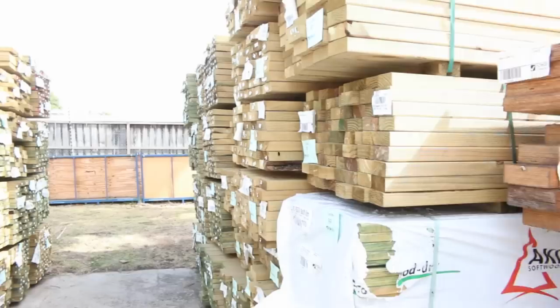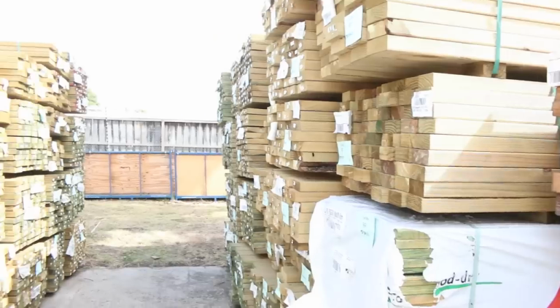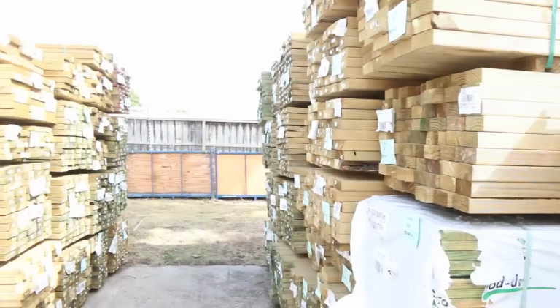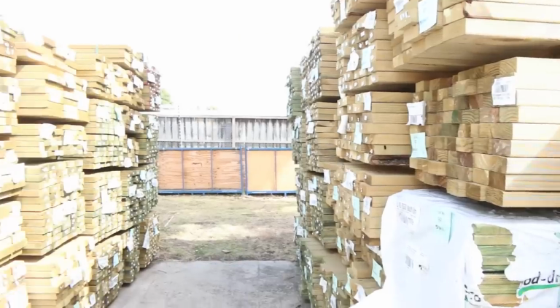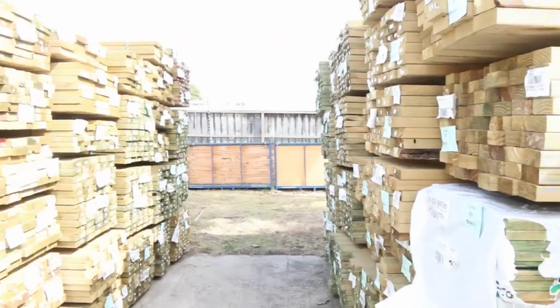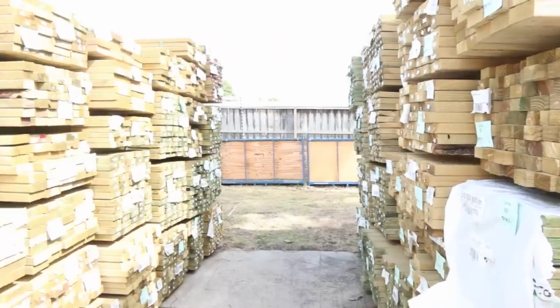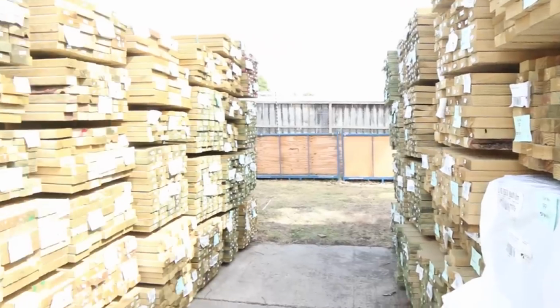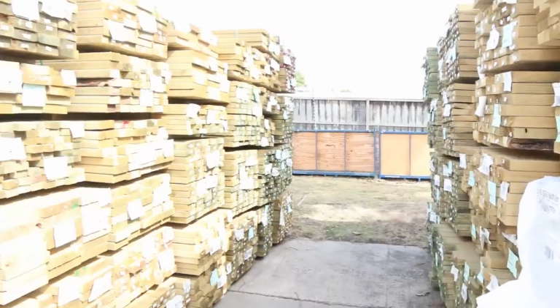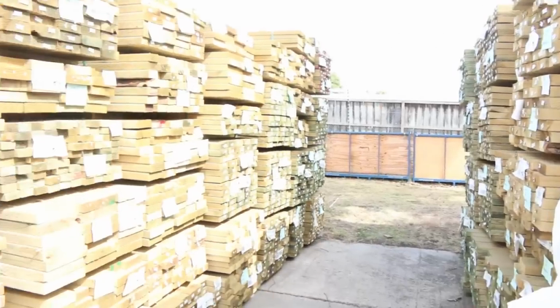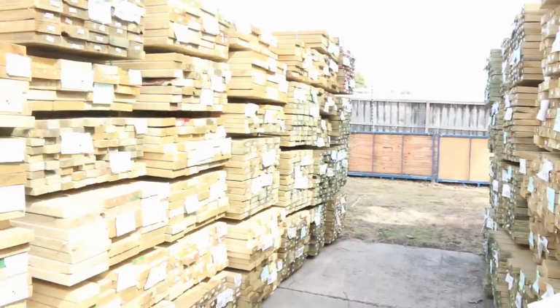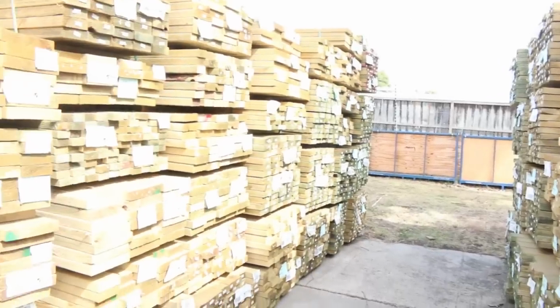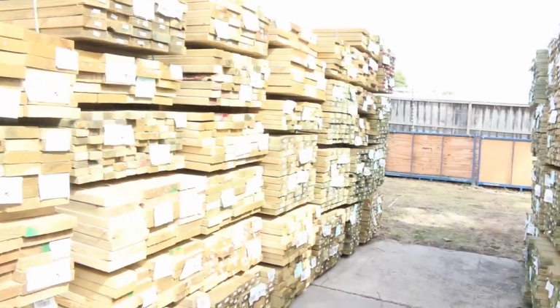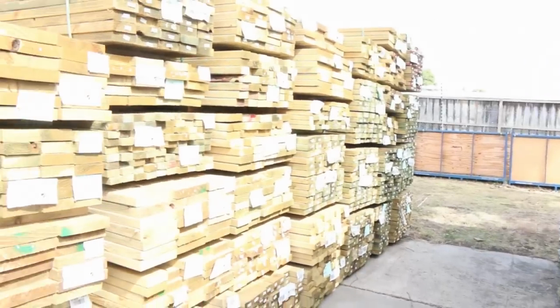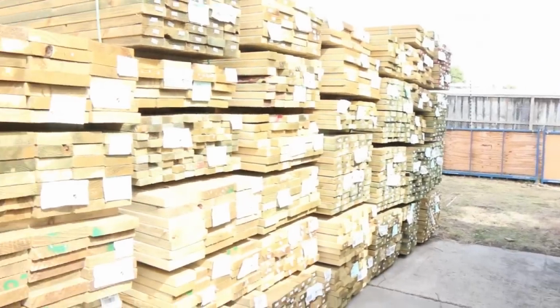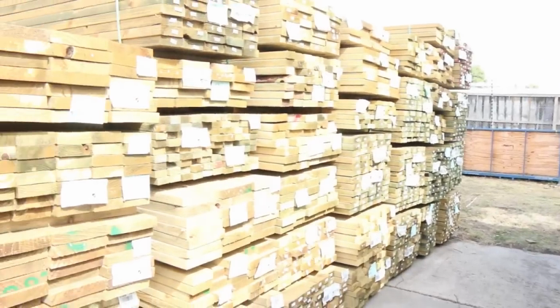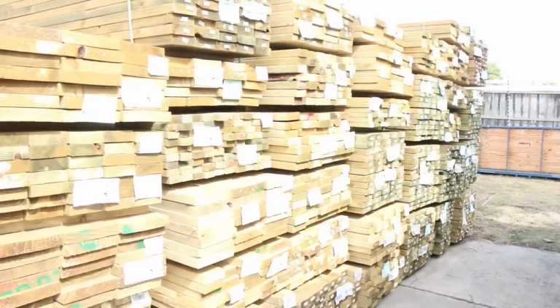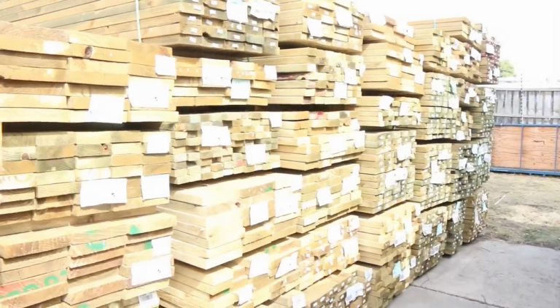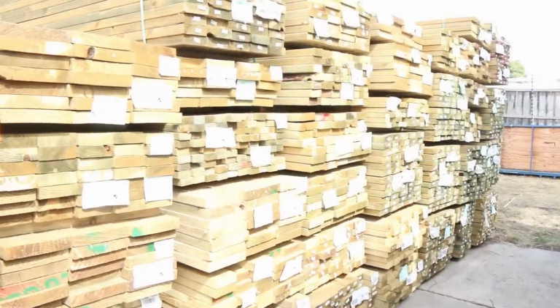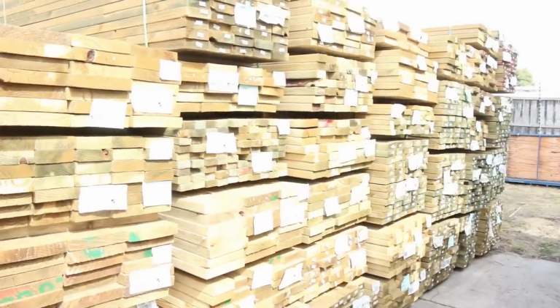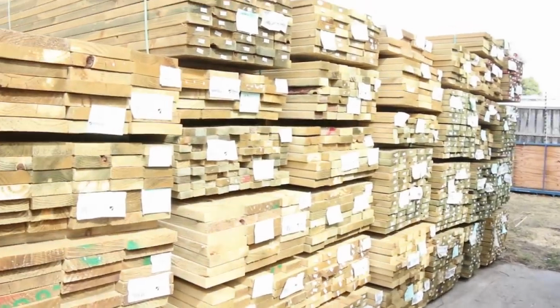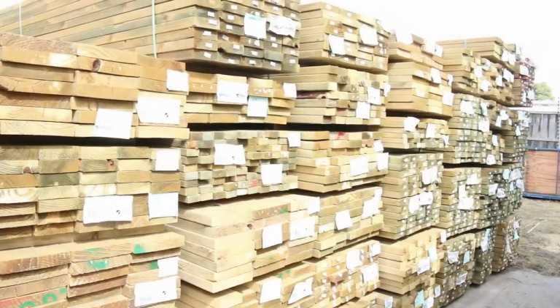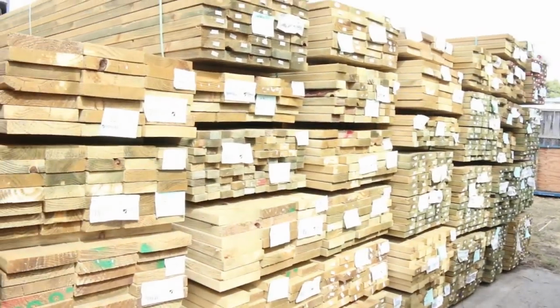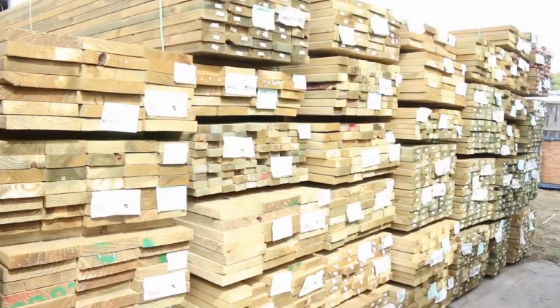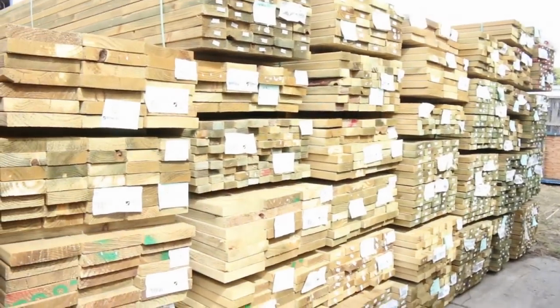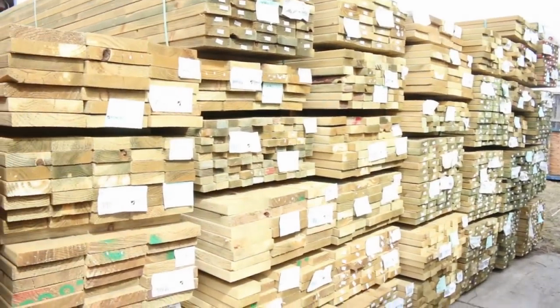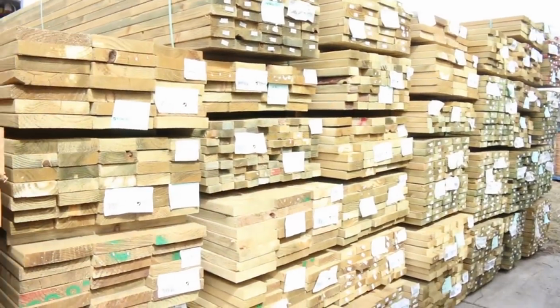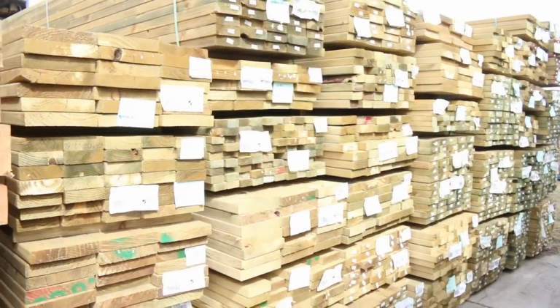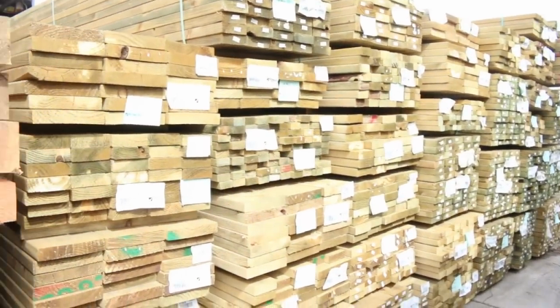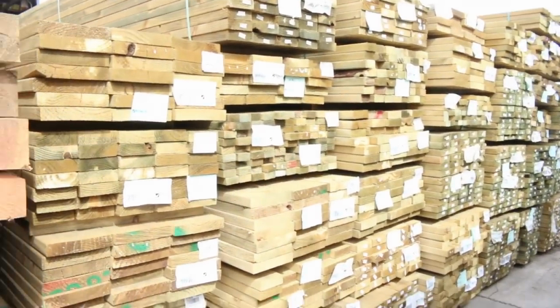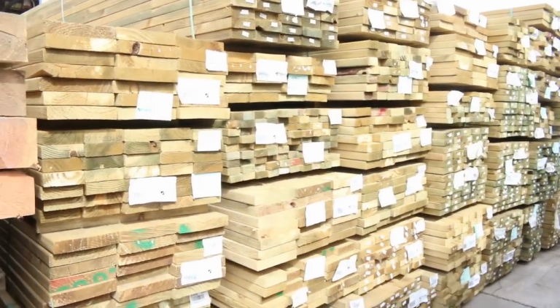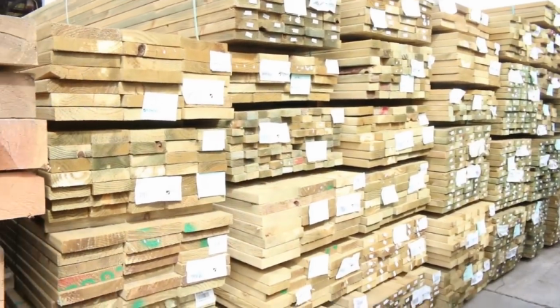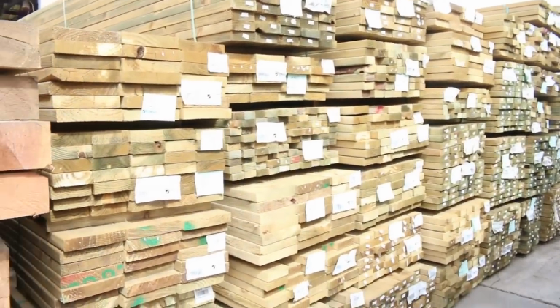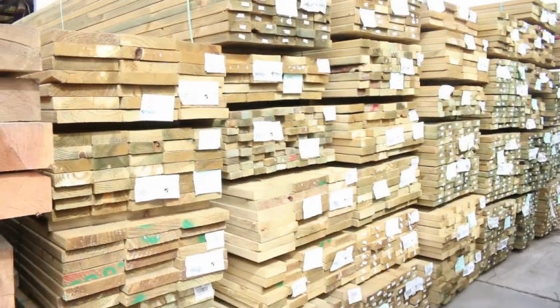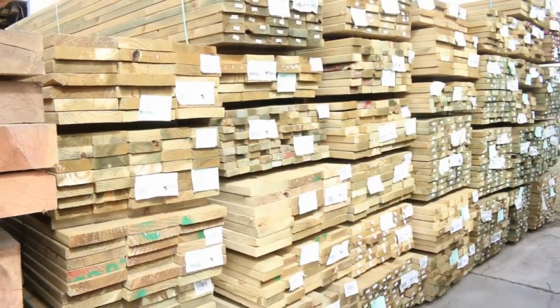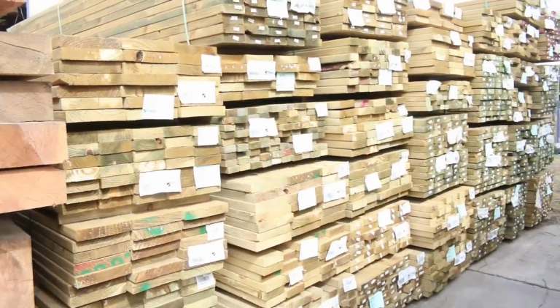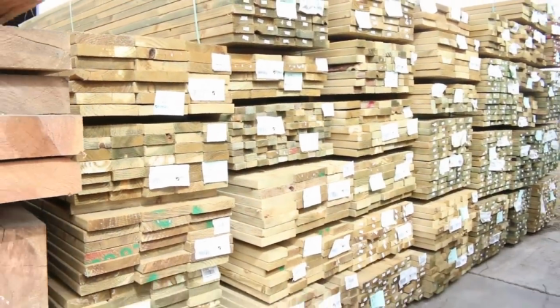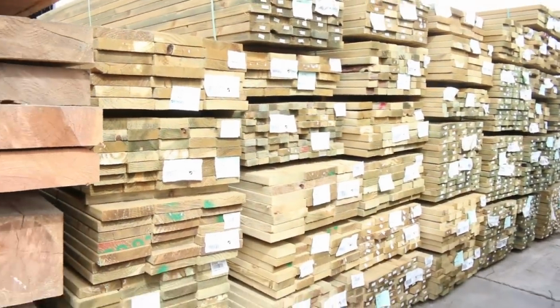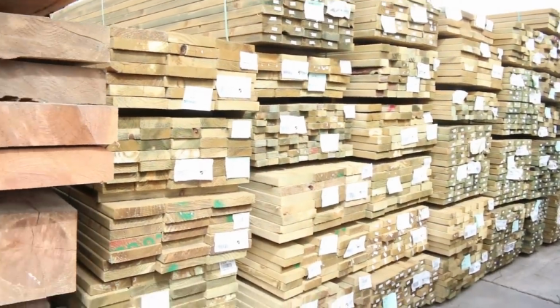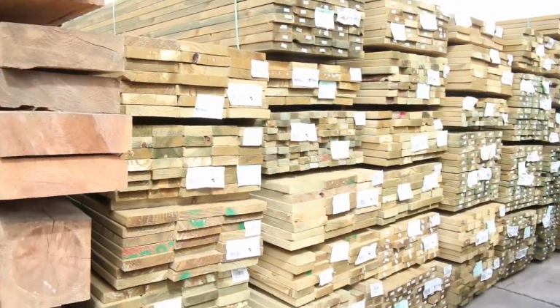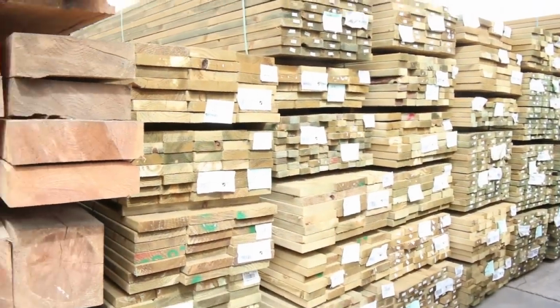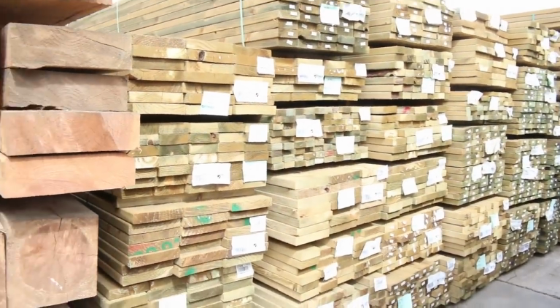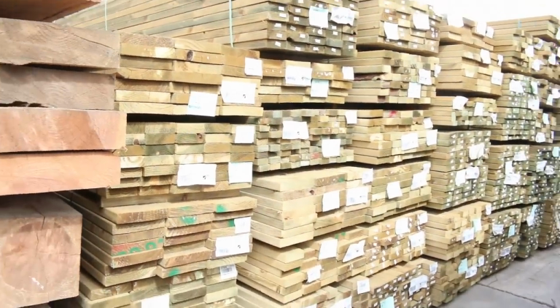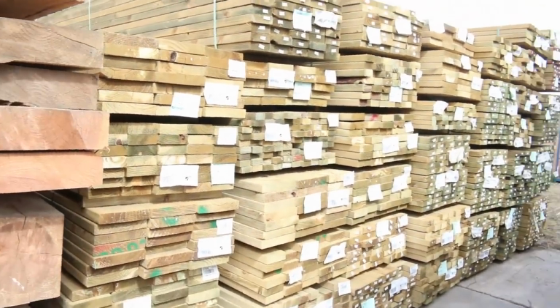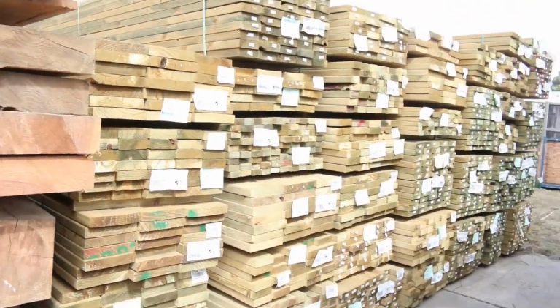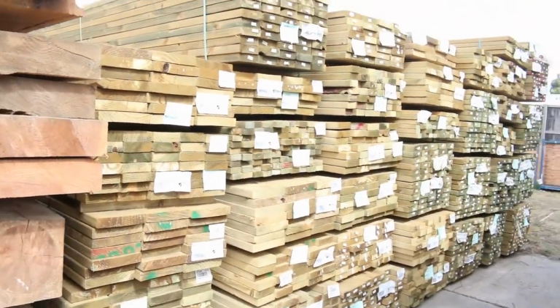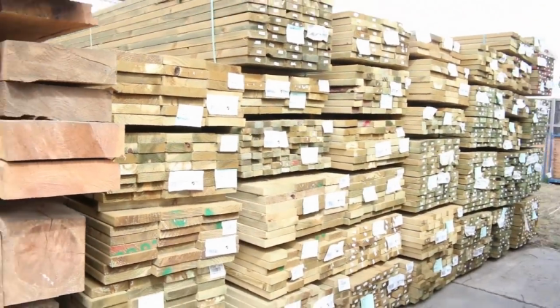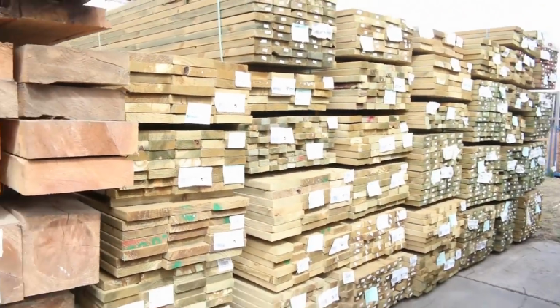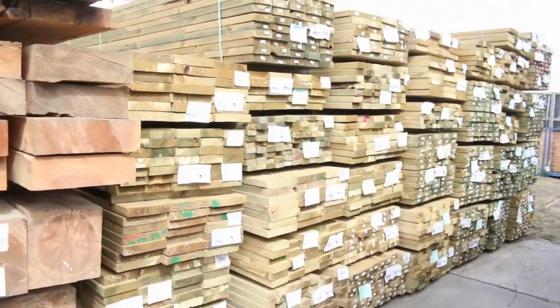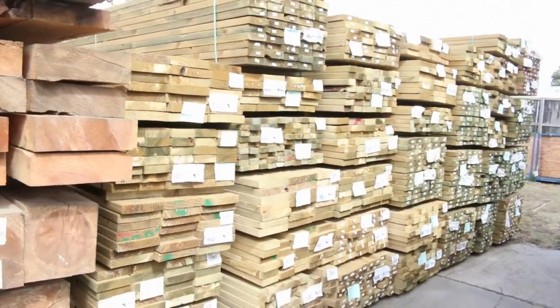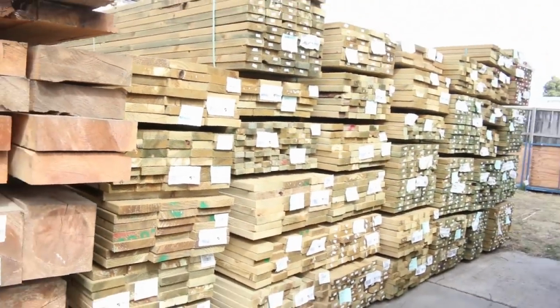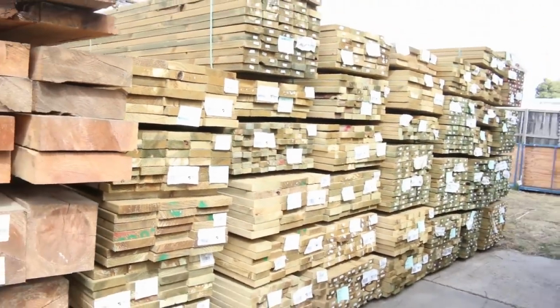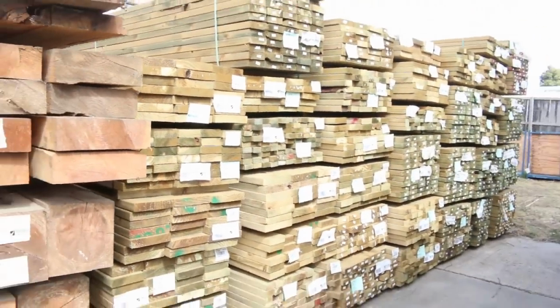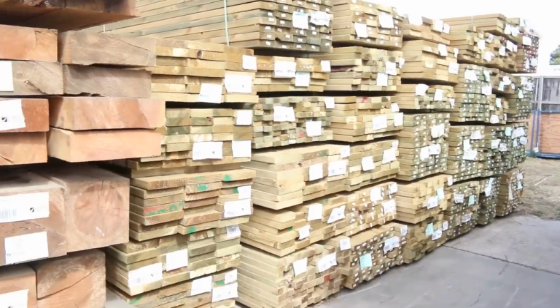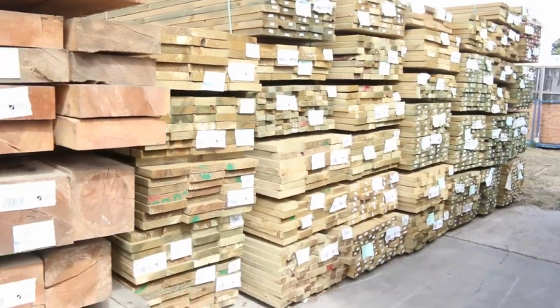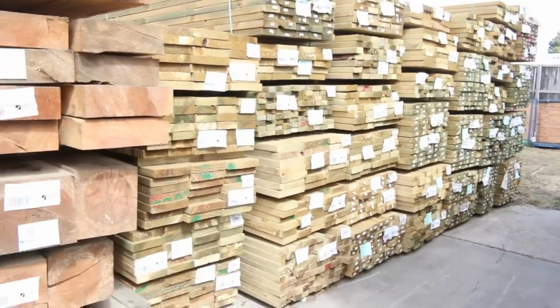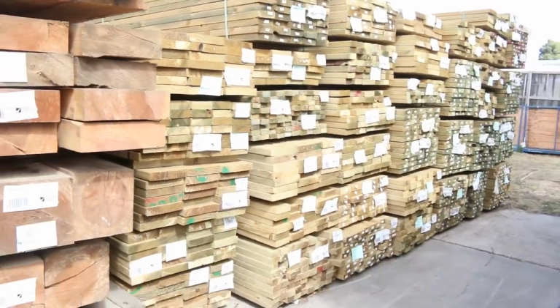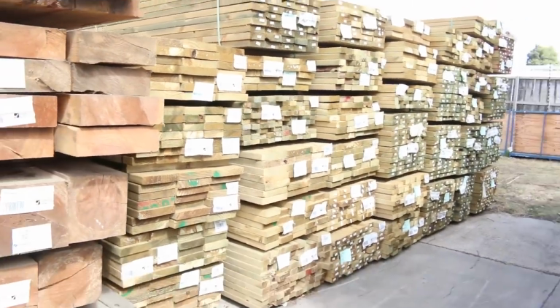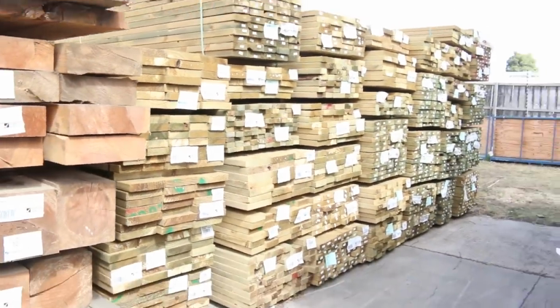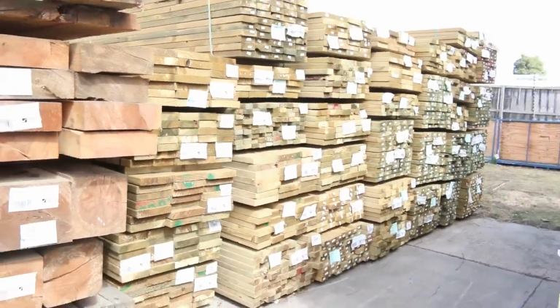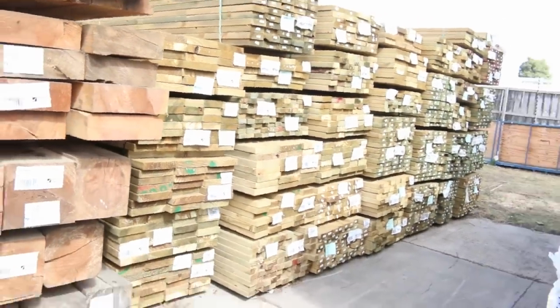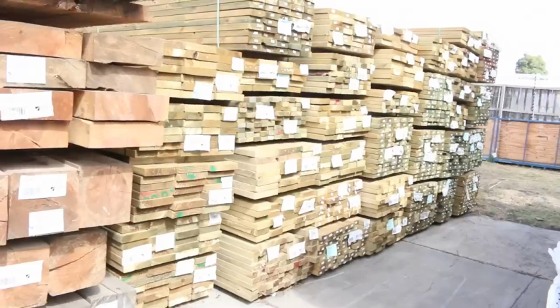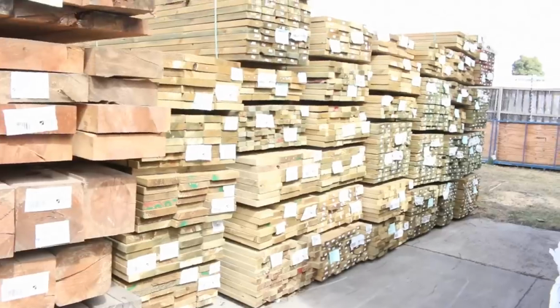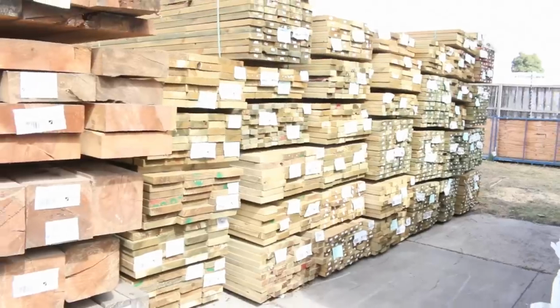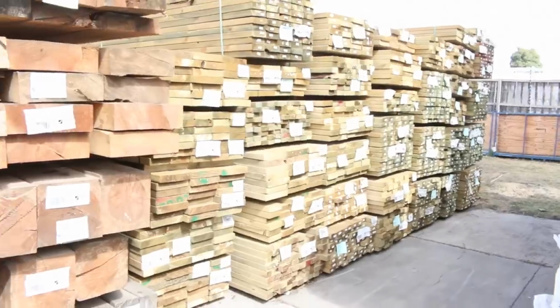Tonnes and tonnes of treated pine — everything for all sorts of applications: 90x45s, 190x45s, stair treads, all that sort of stuff.